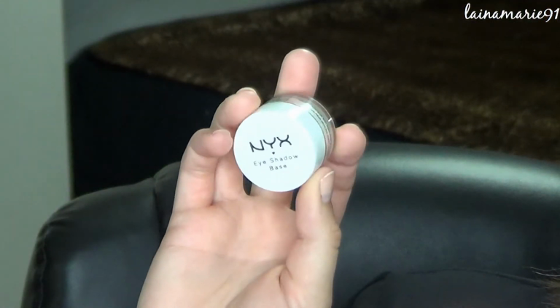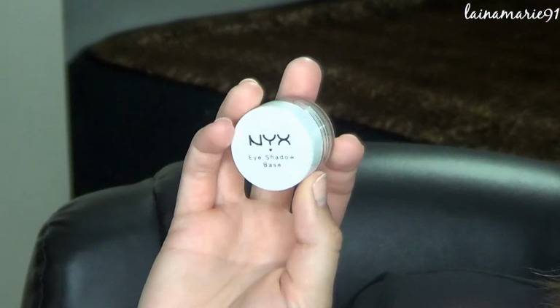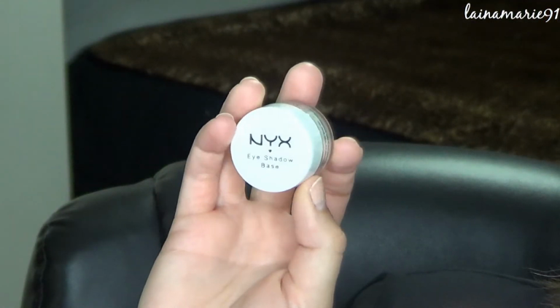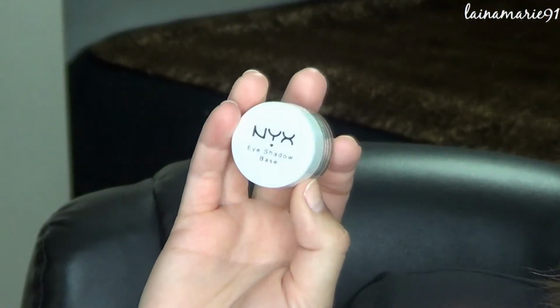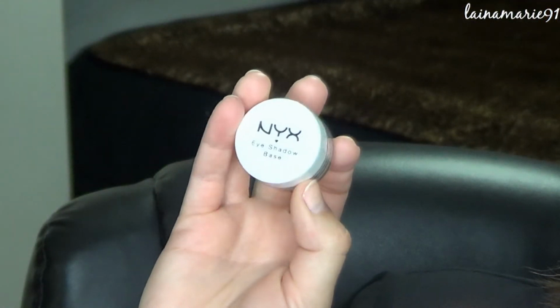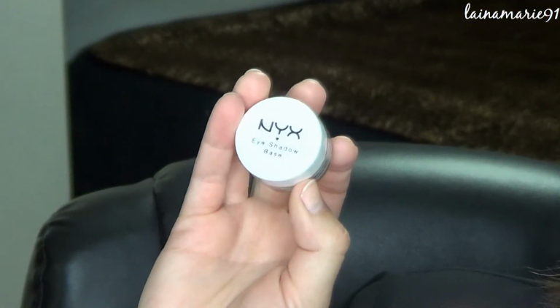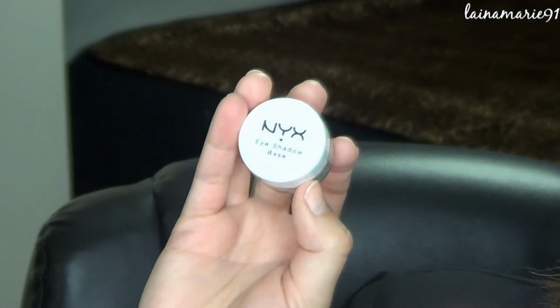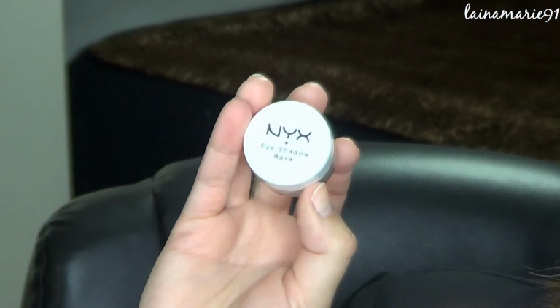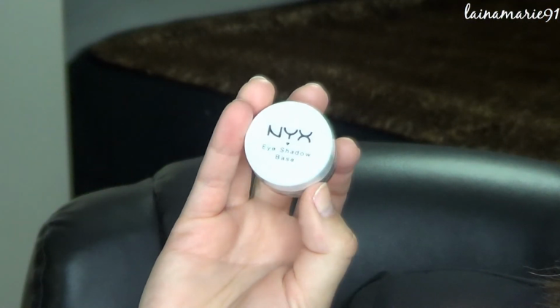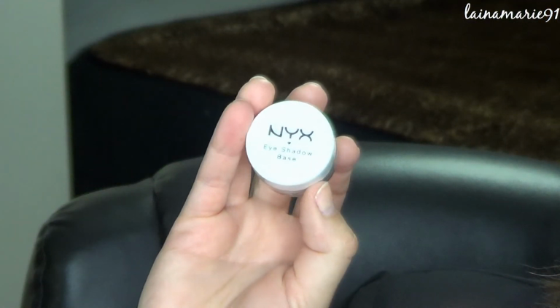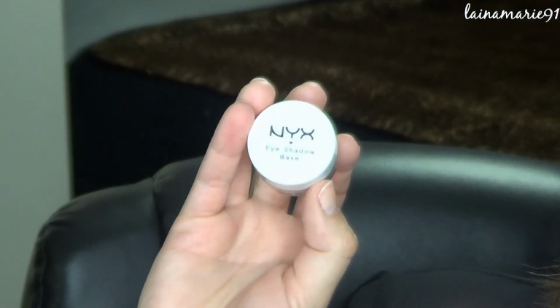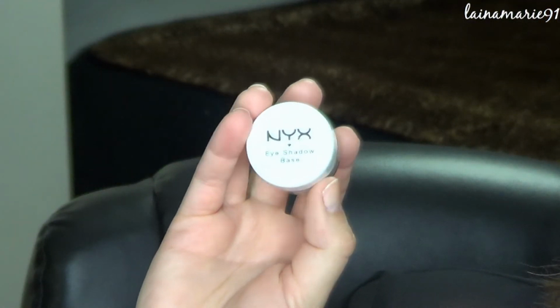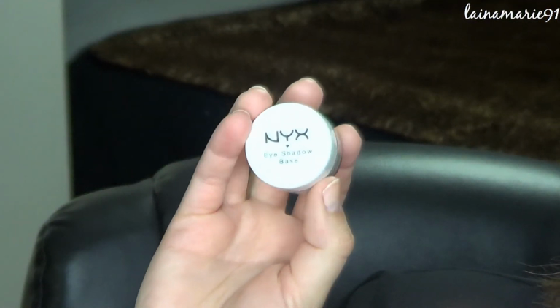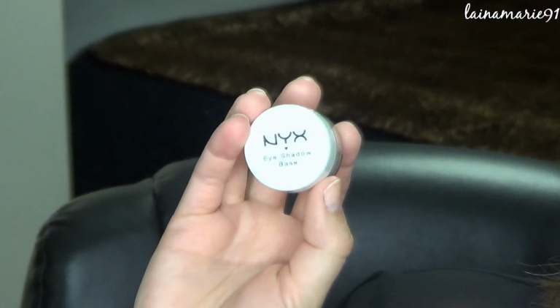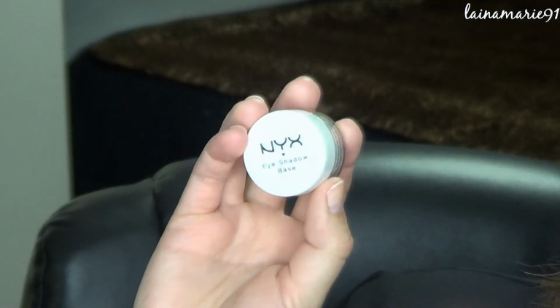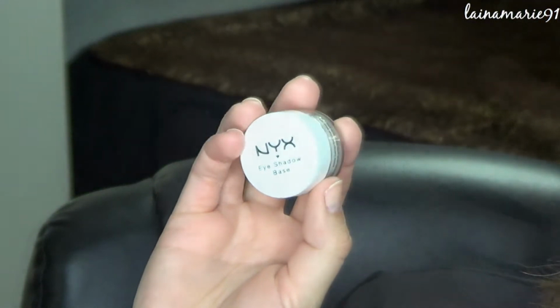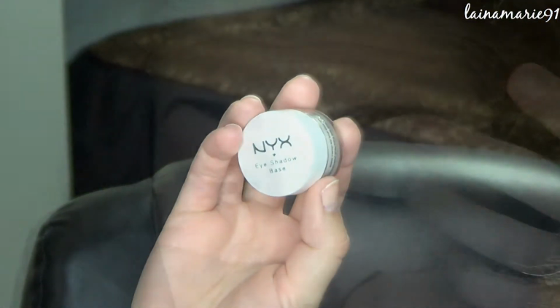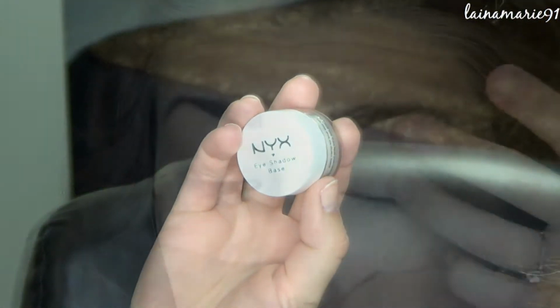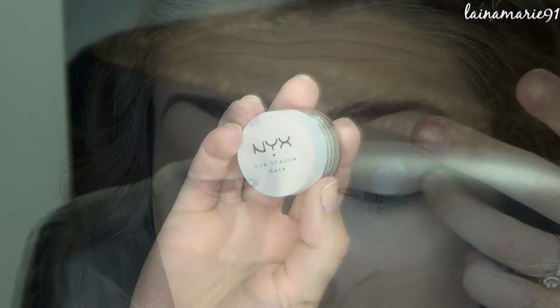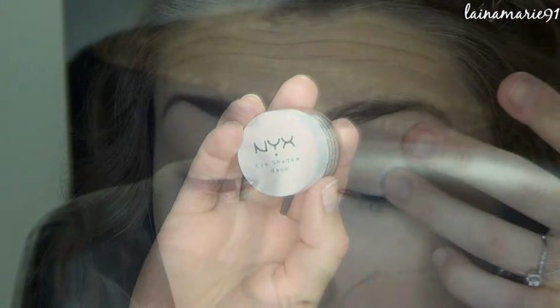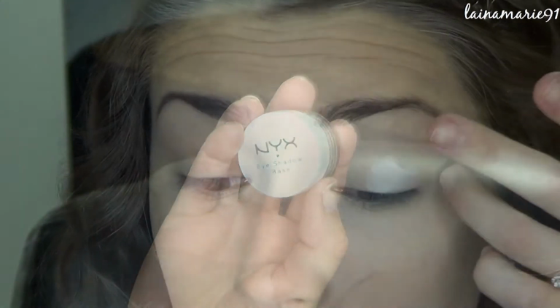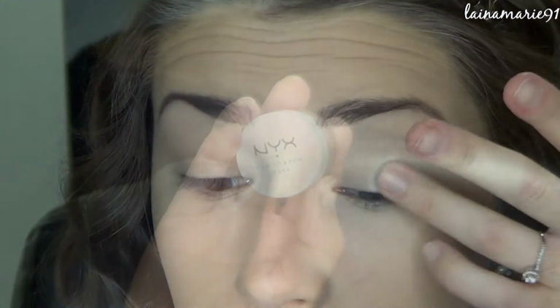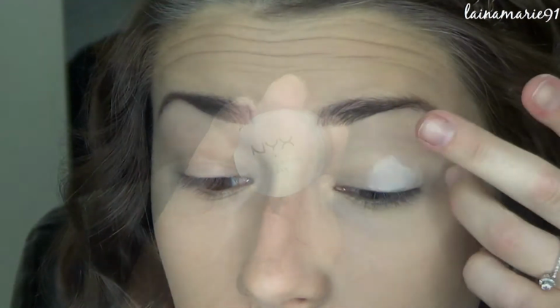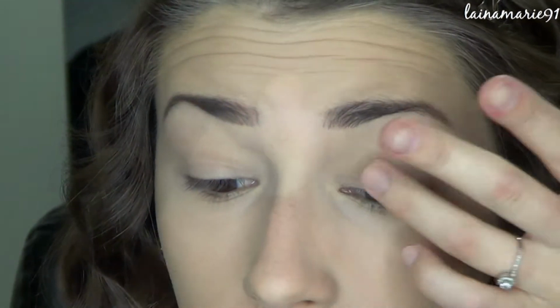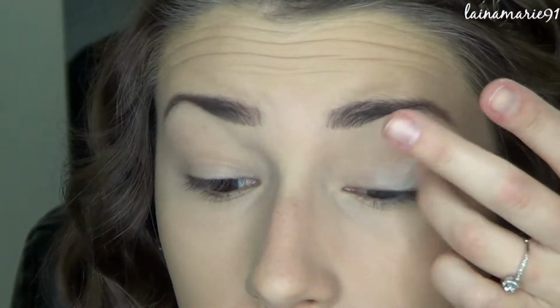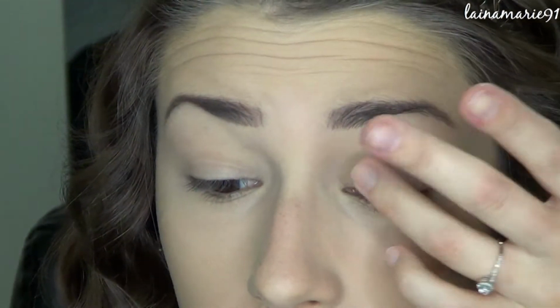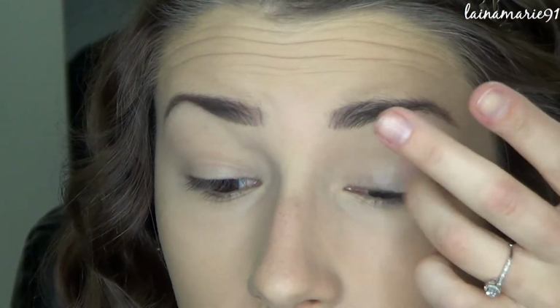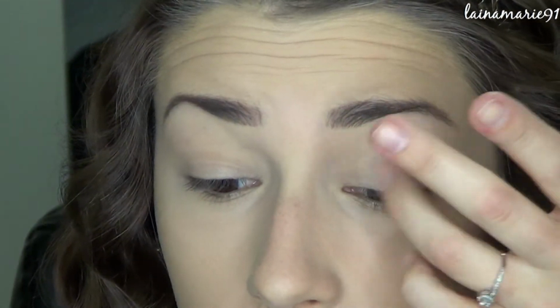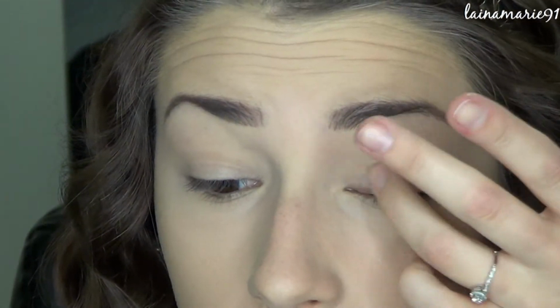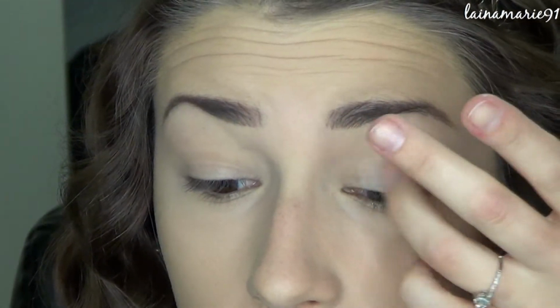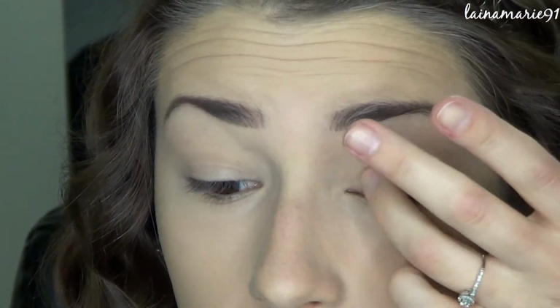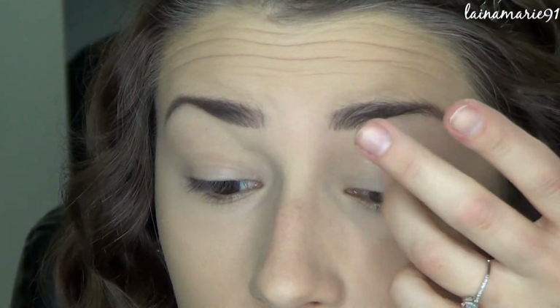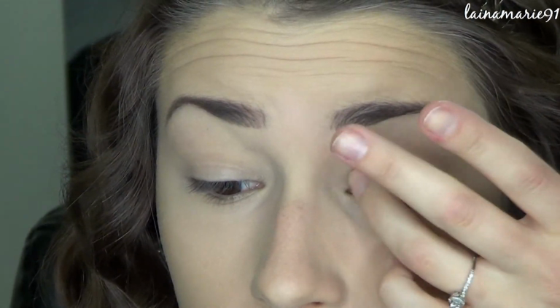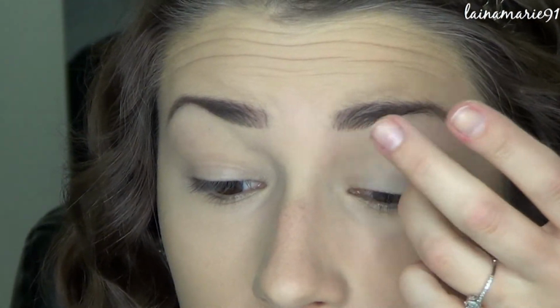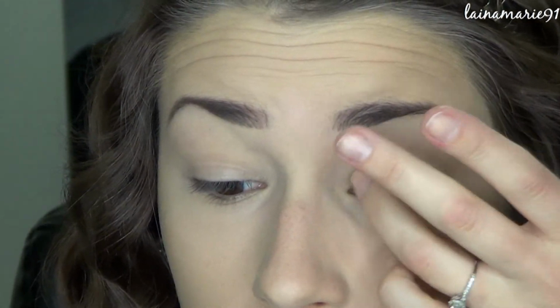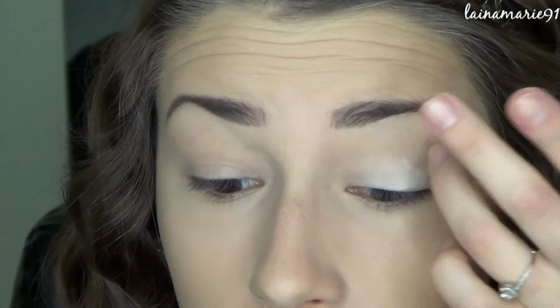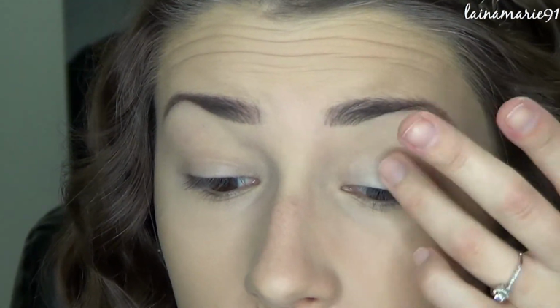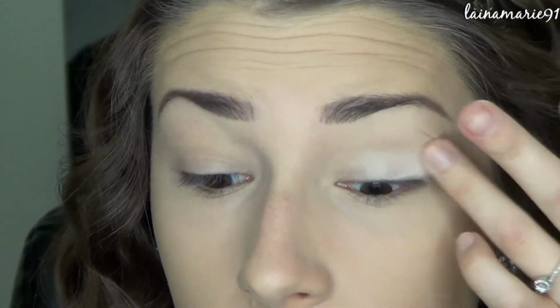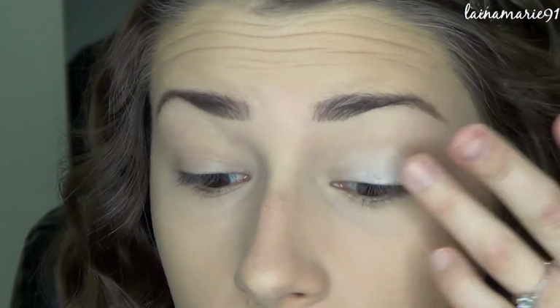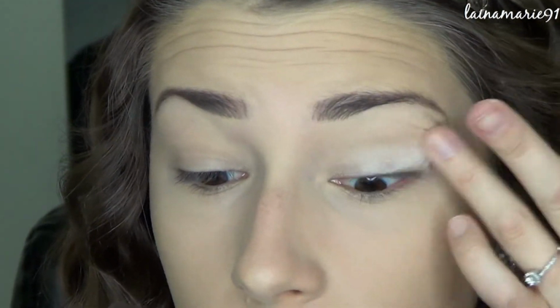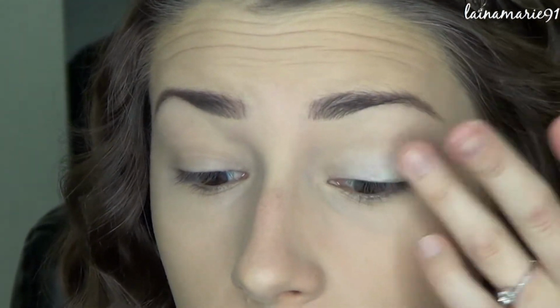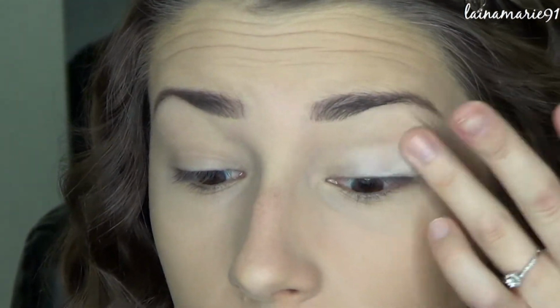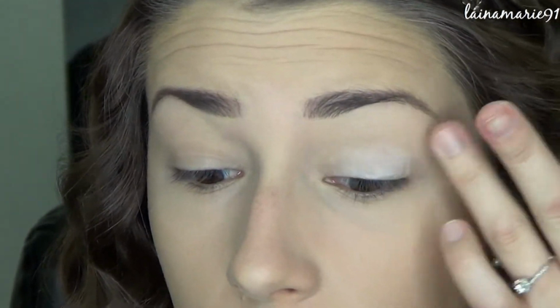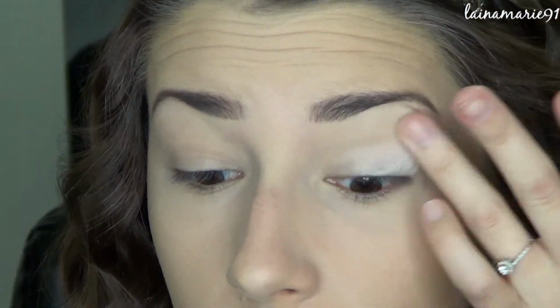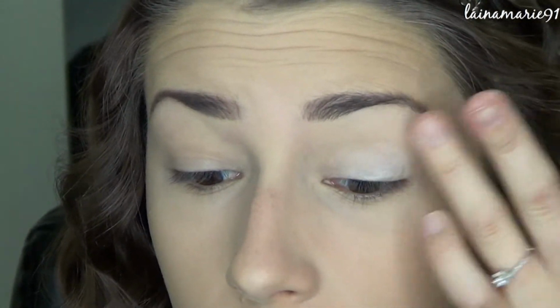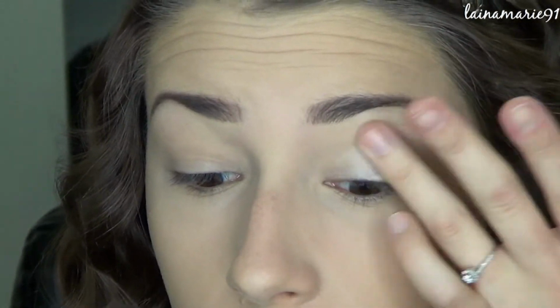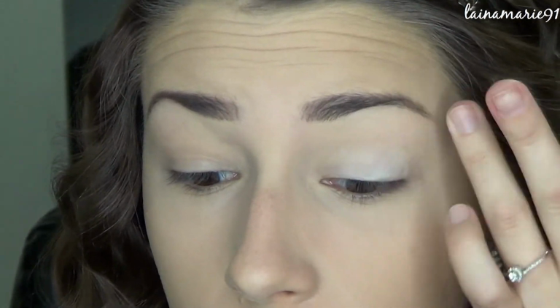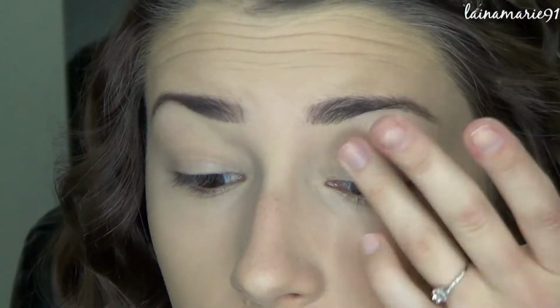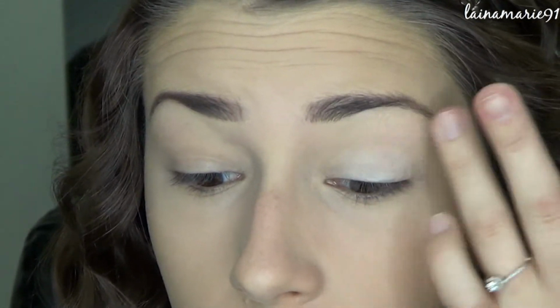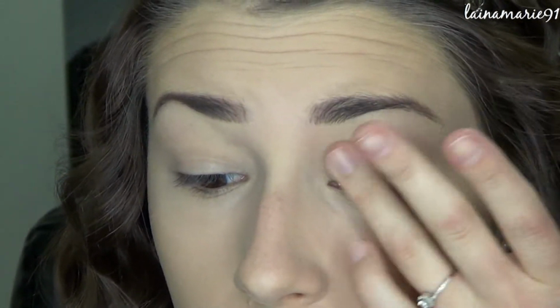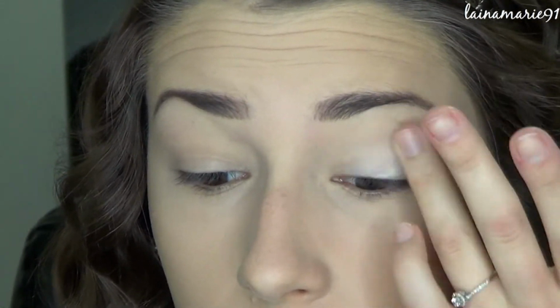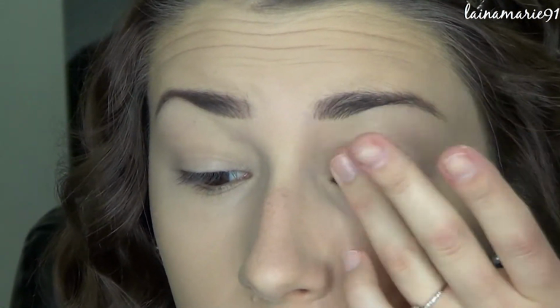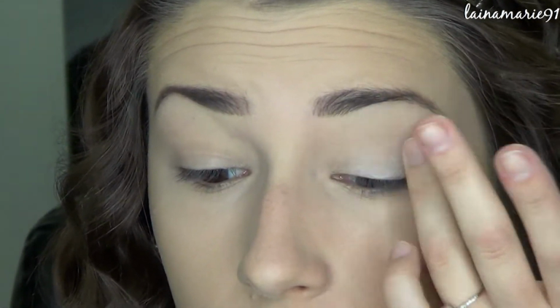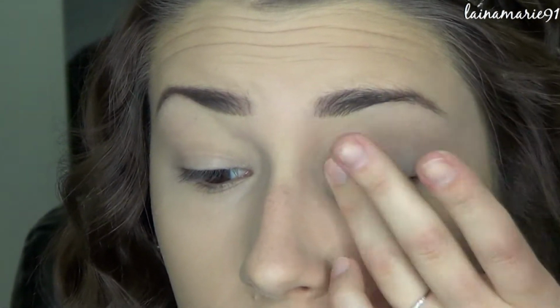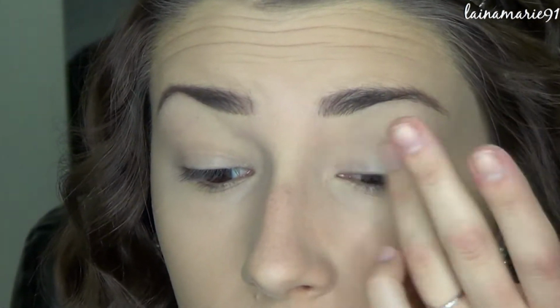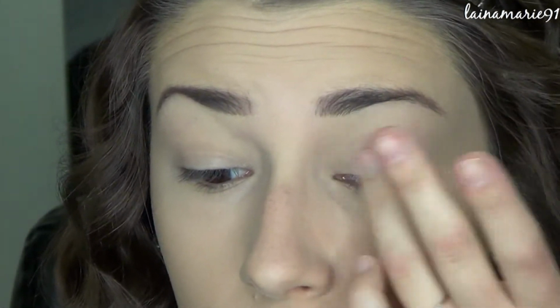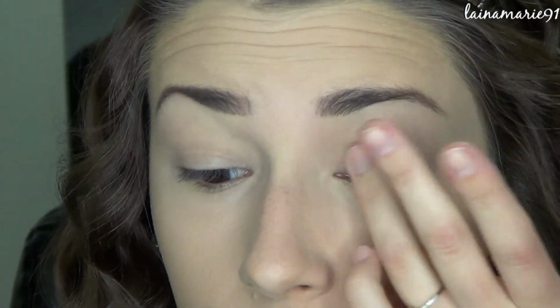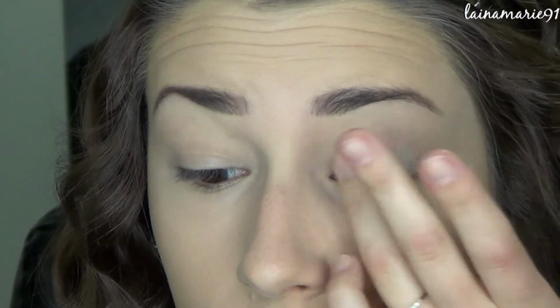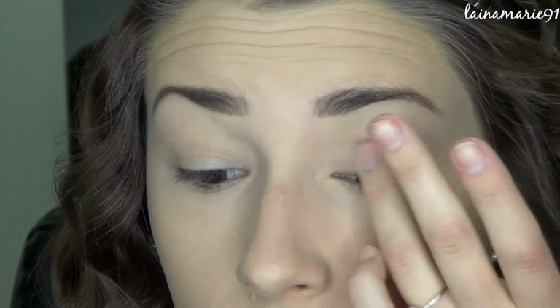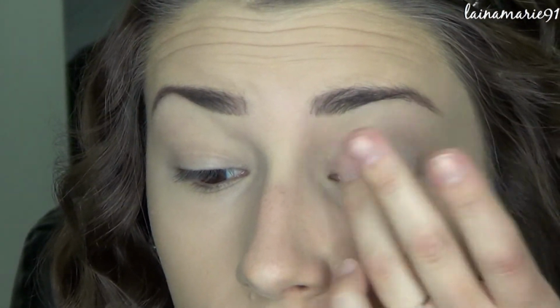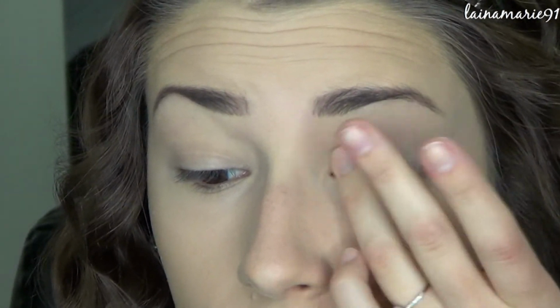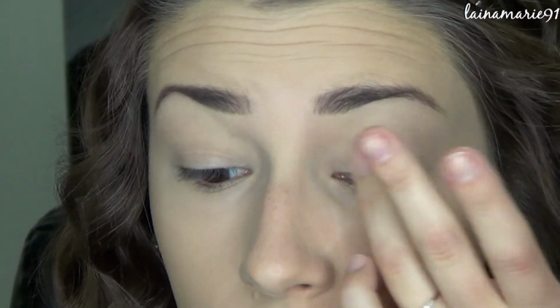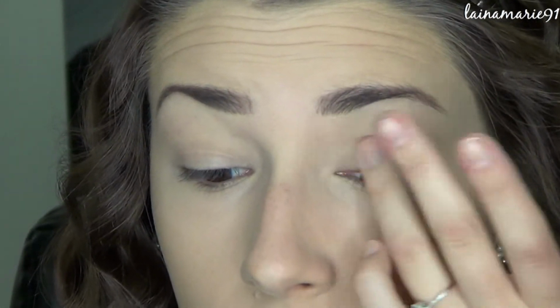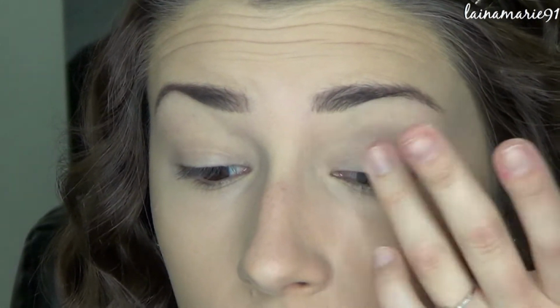First I'm going to lay down a white eyeshadow base. This is just a NYX one. Just placing that all over my lid with my finger very lightly.